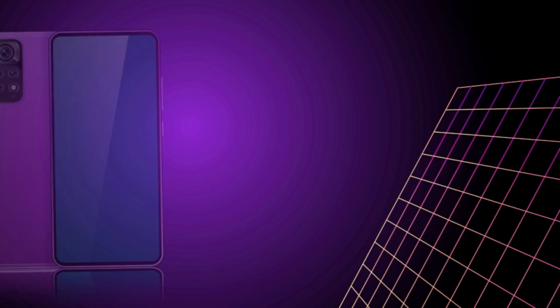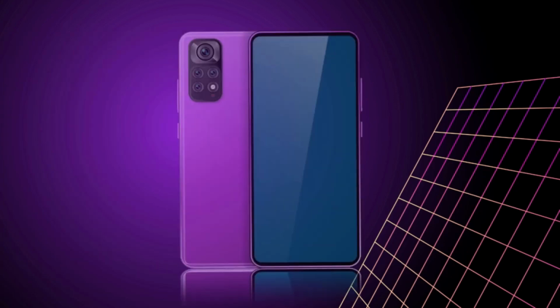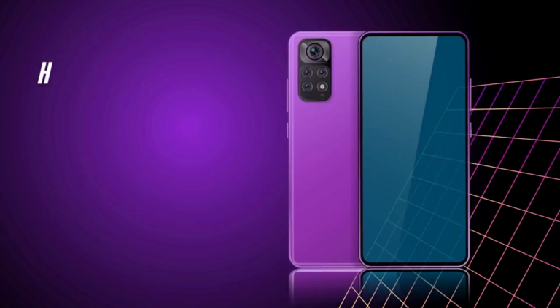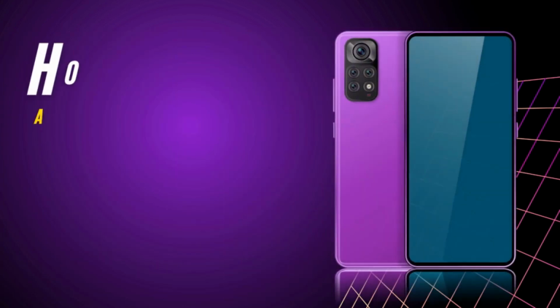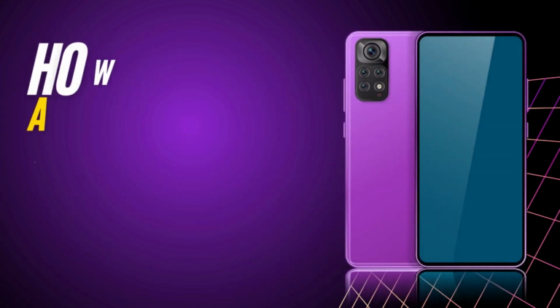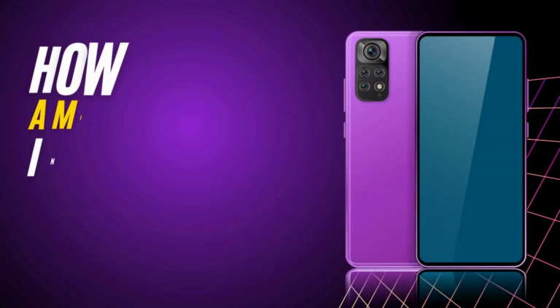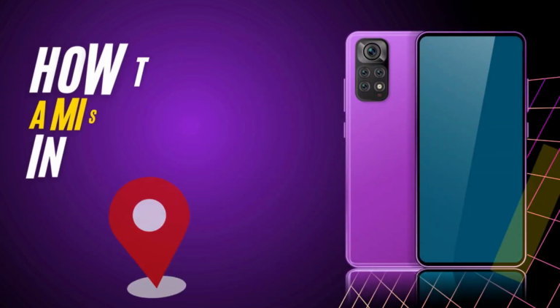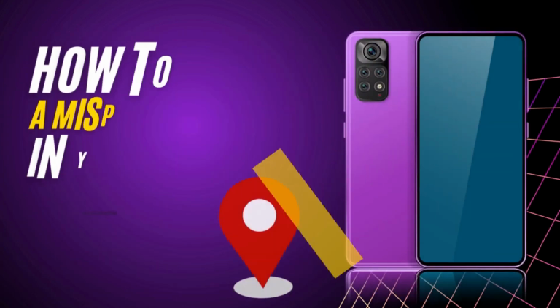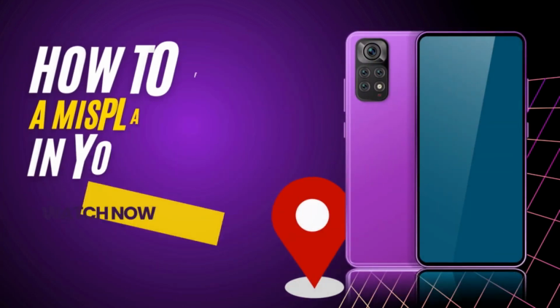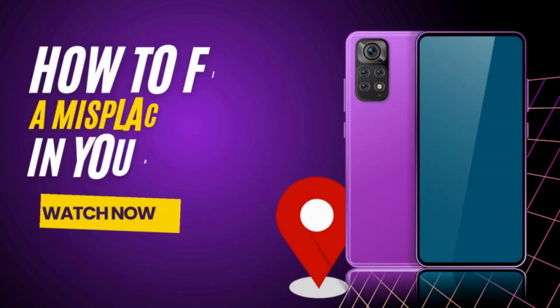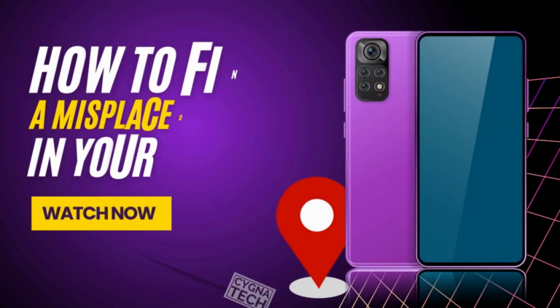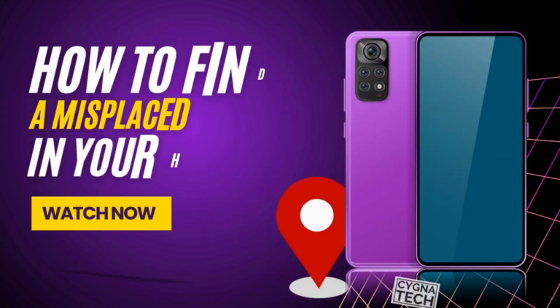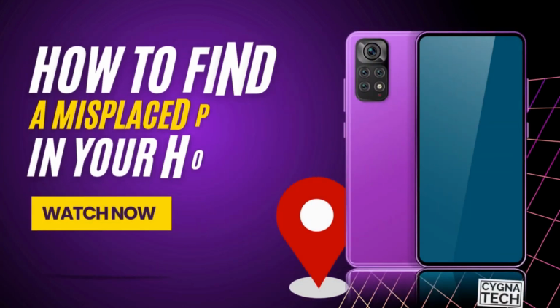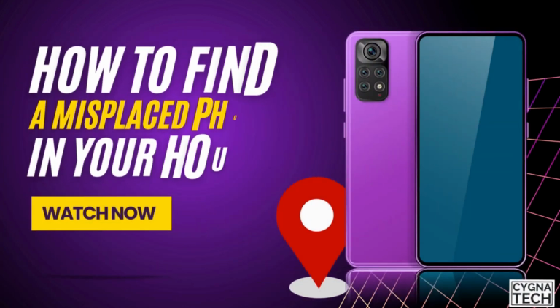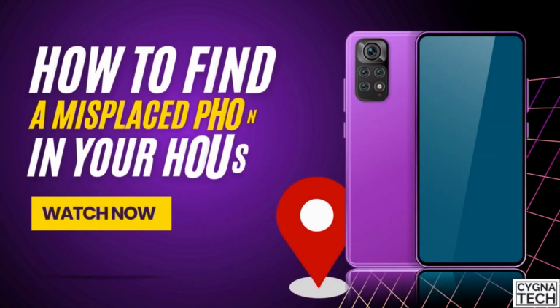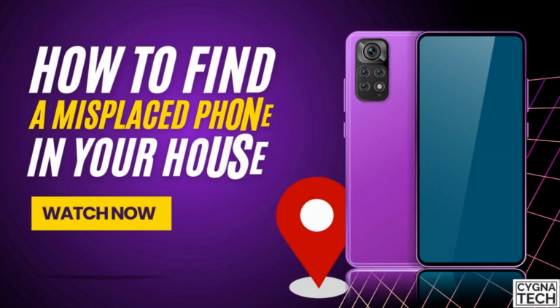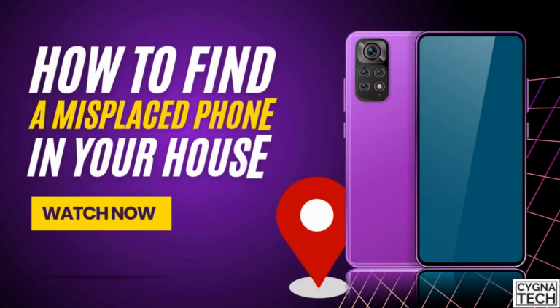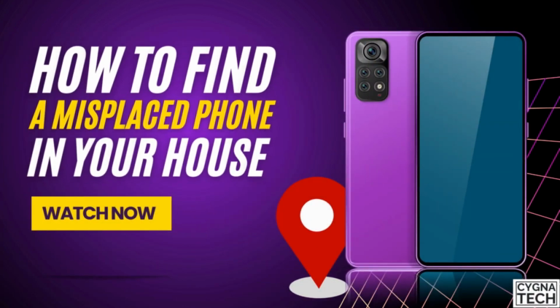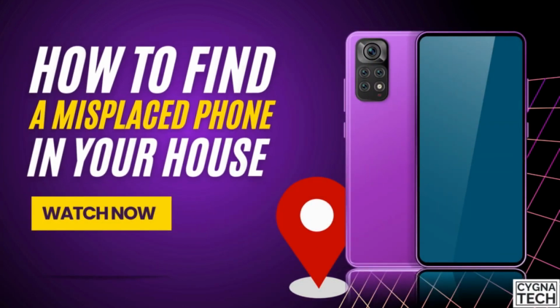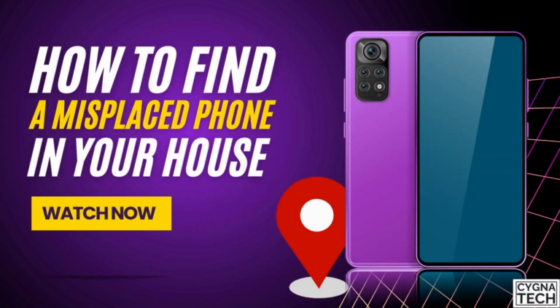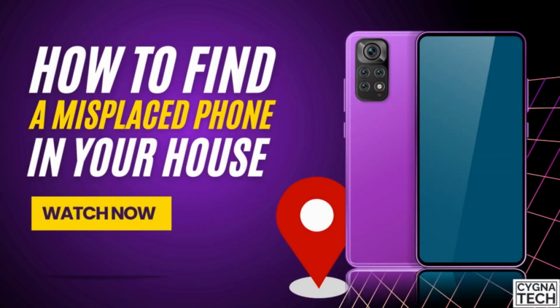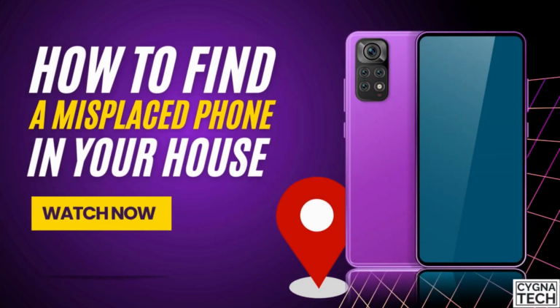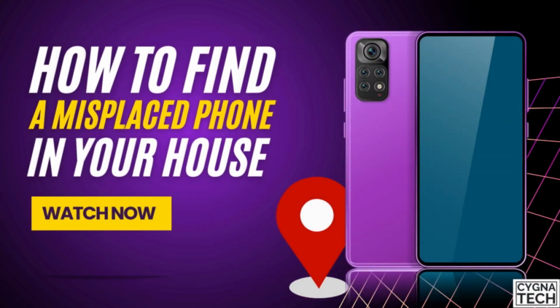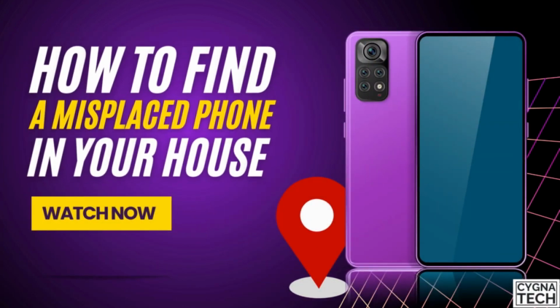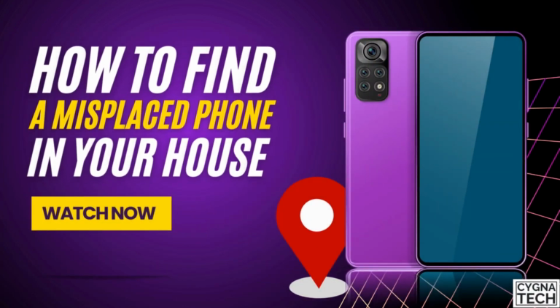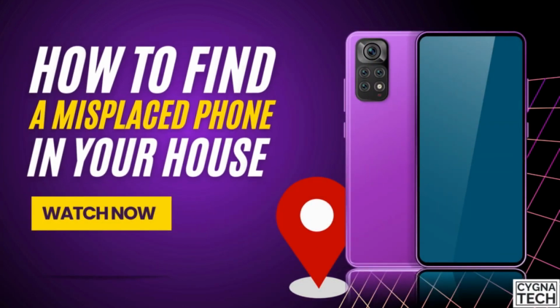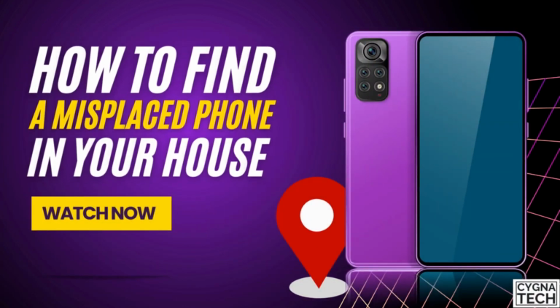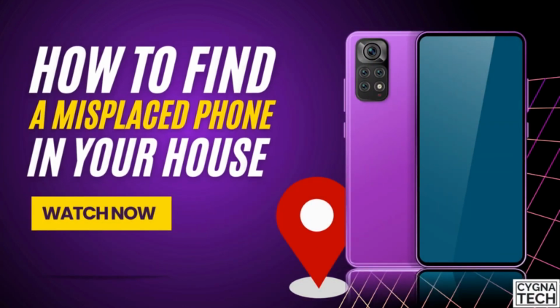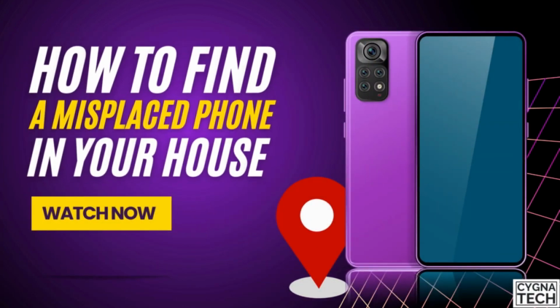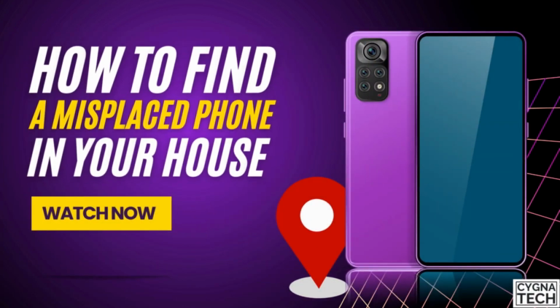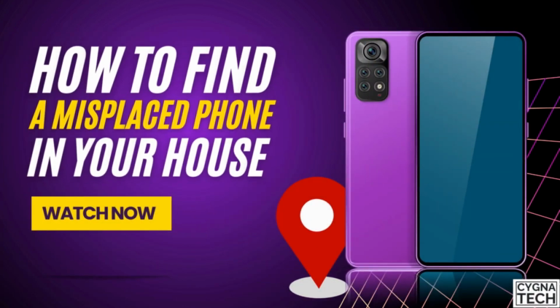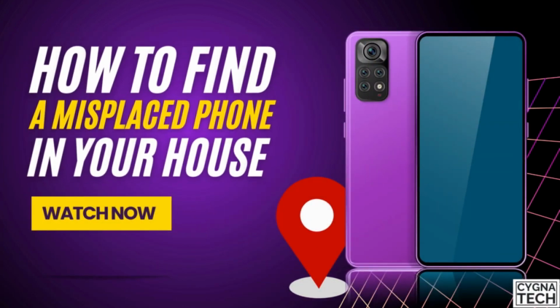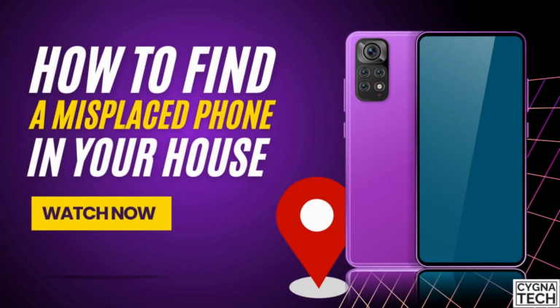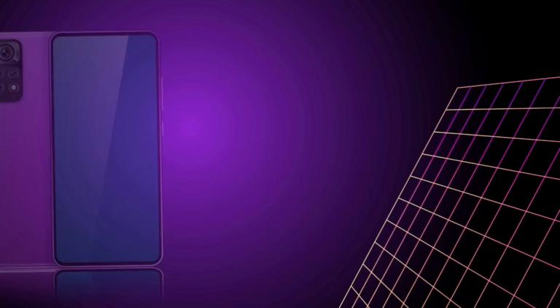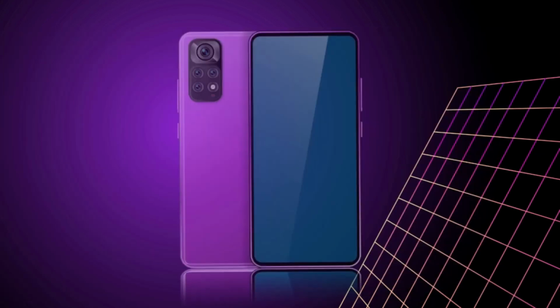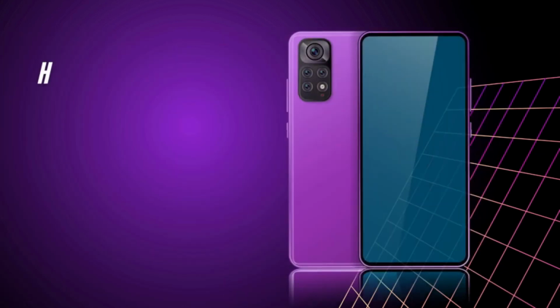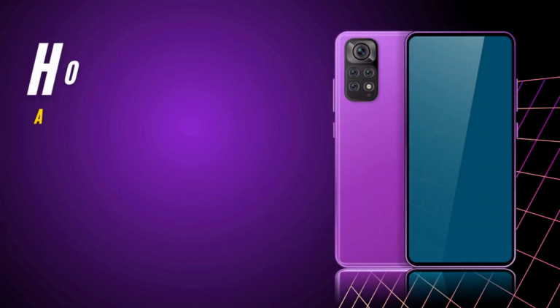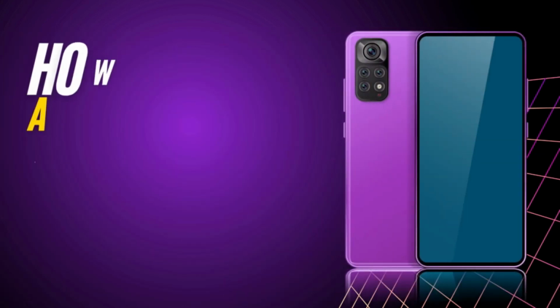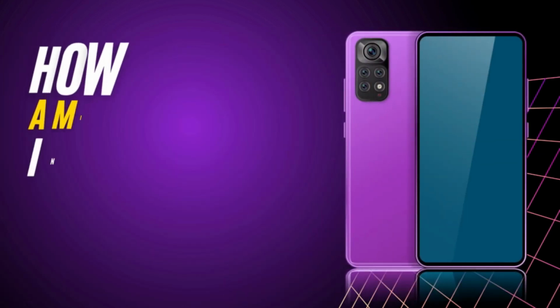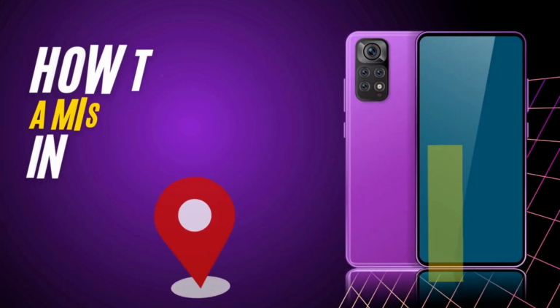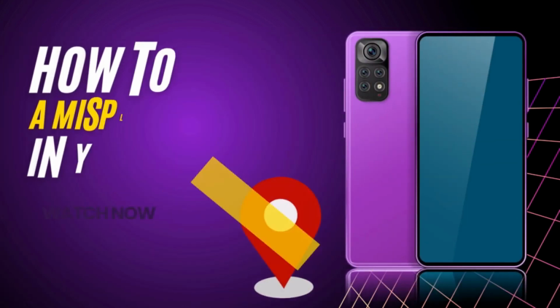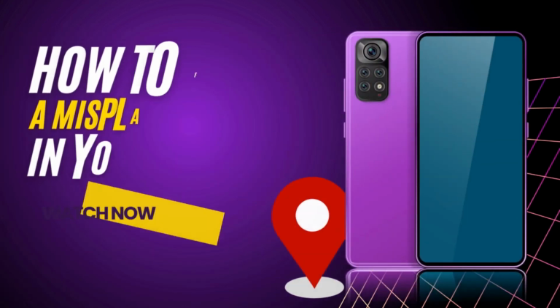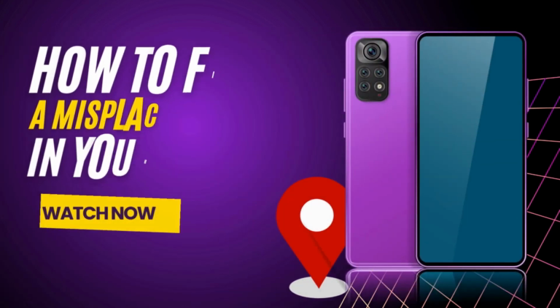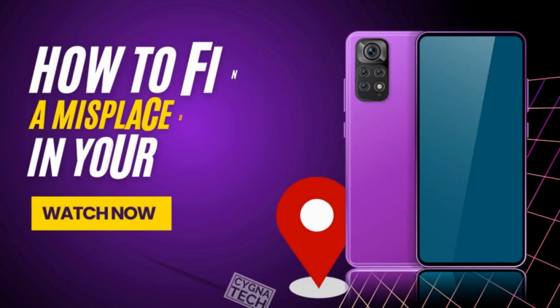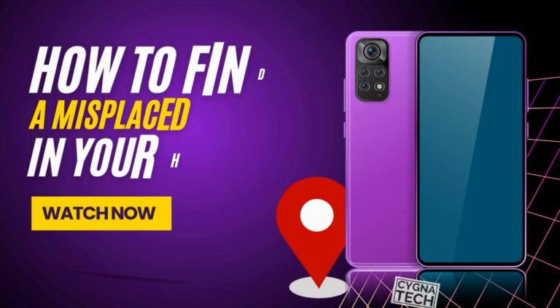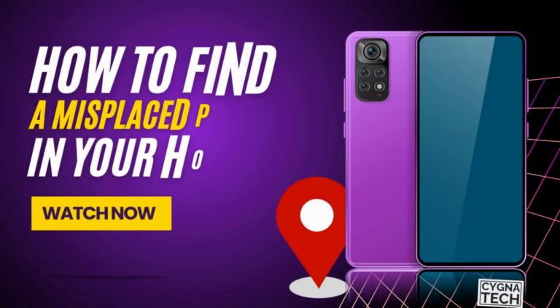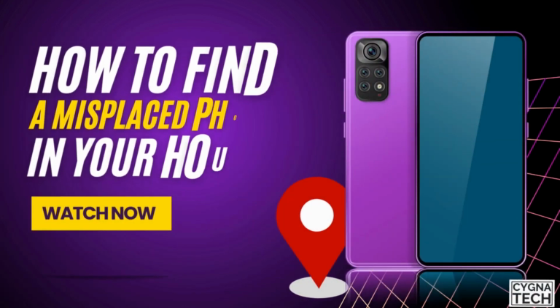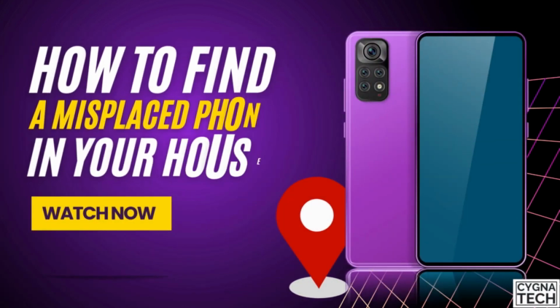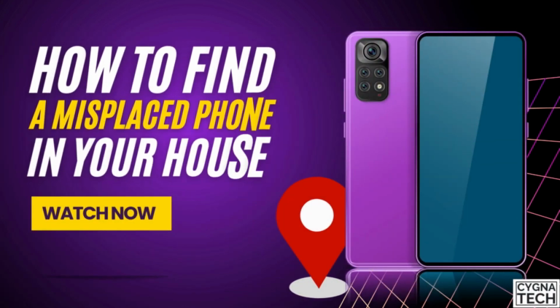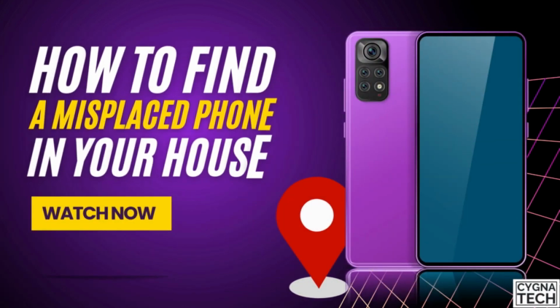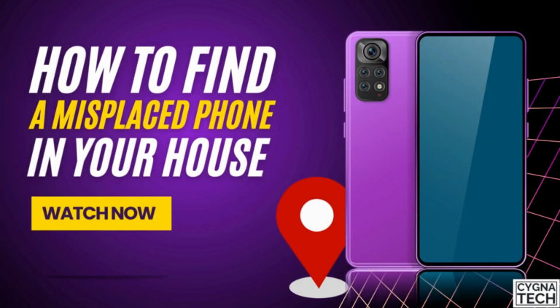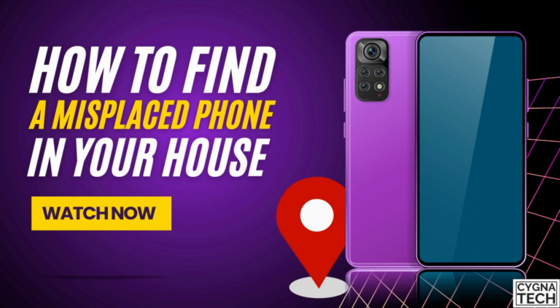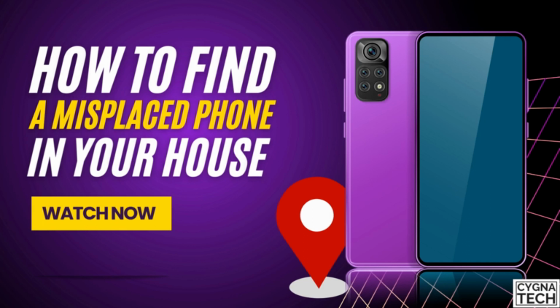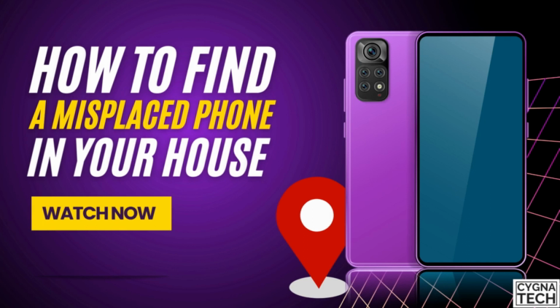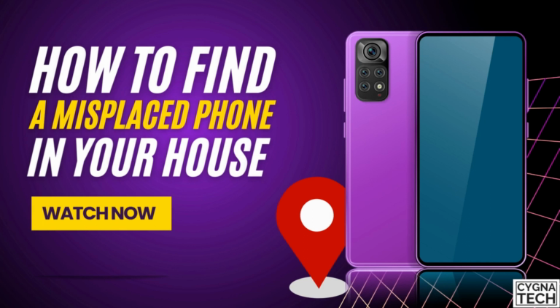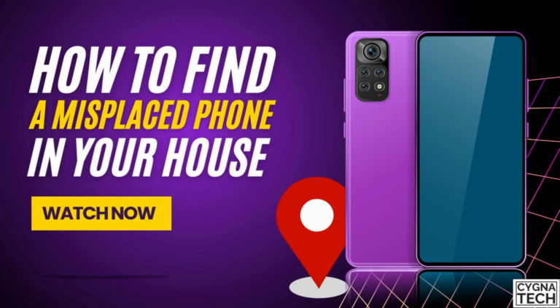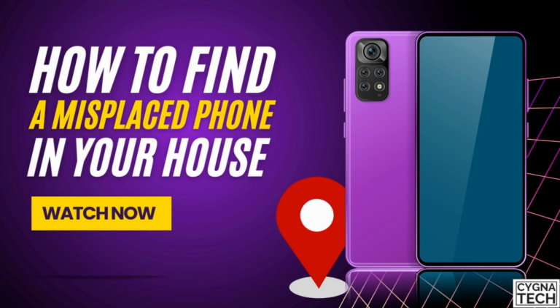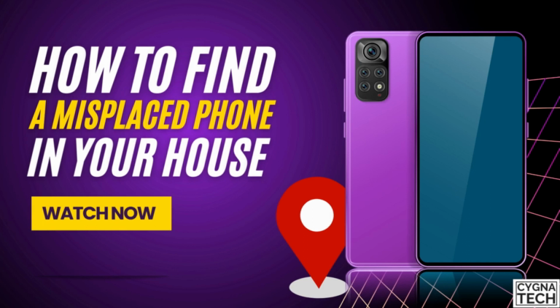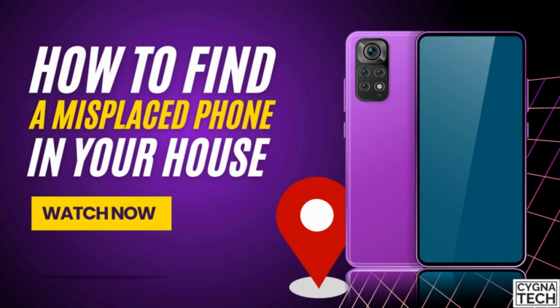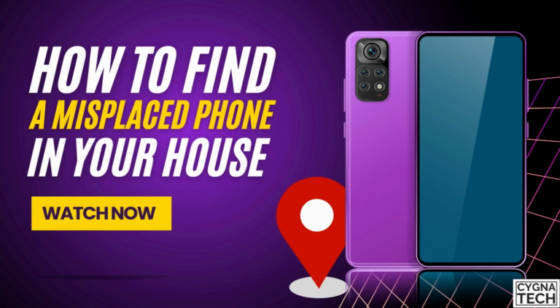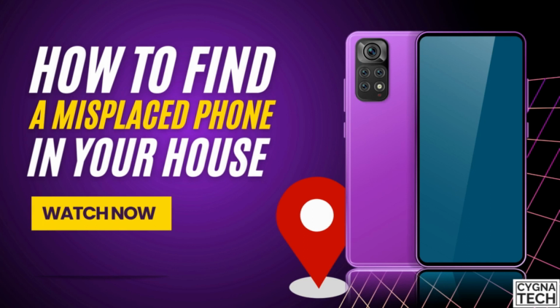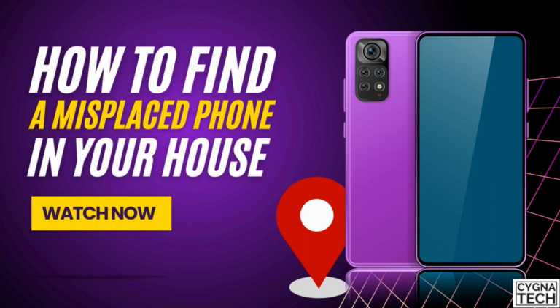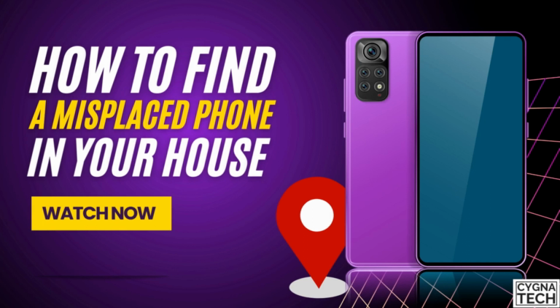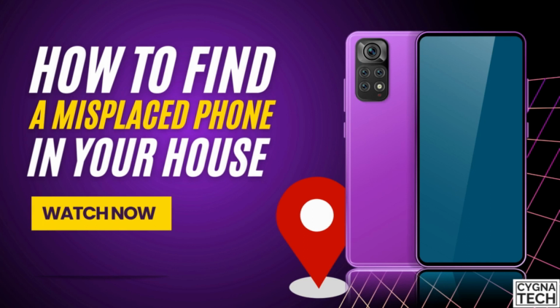In the video for today I'm going to show you how to track a misplaced Android phone in your house or in your building itself.